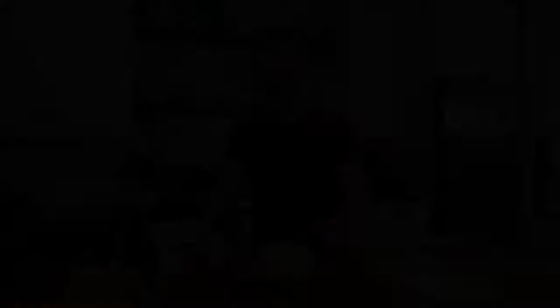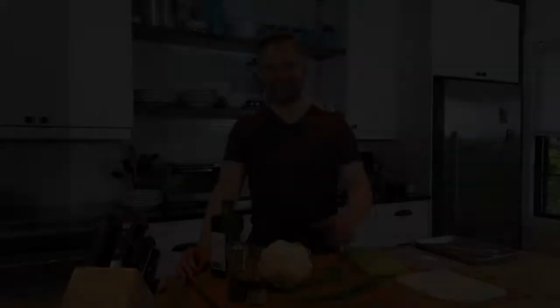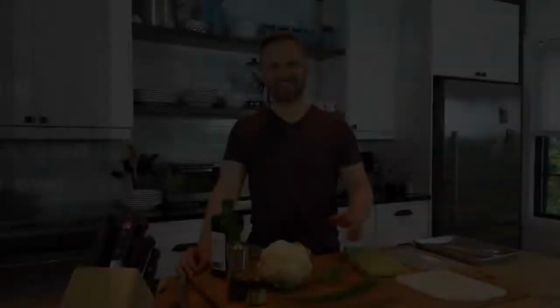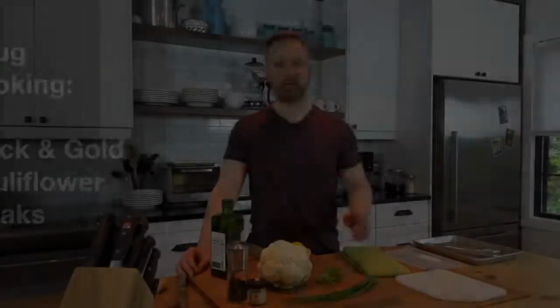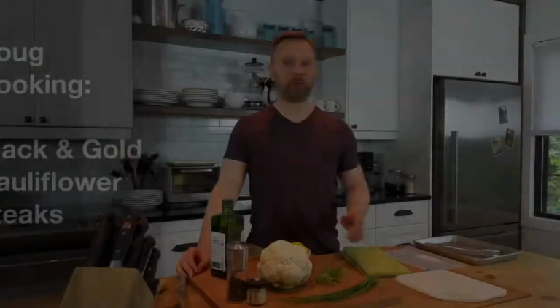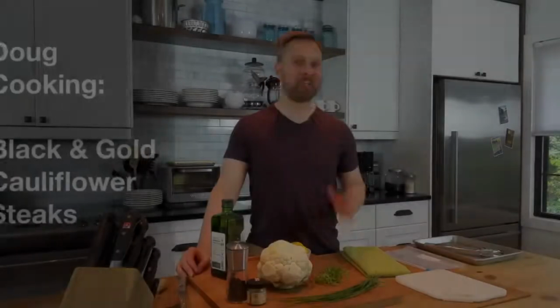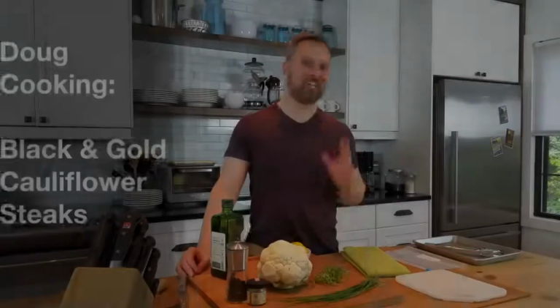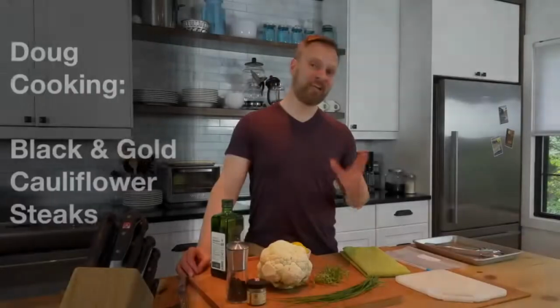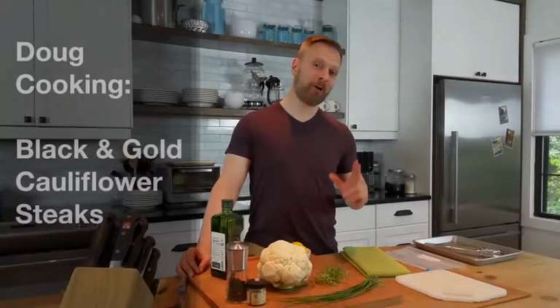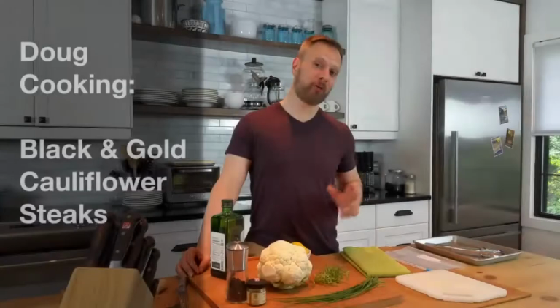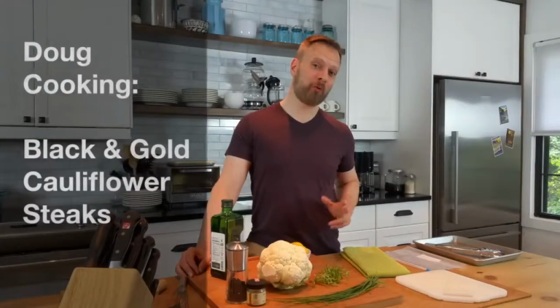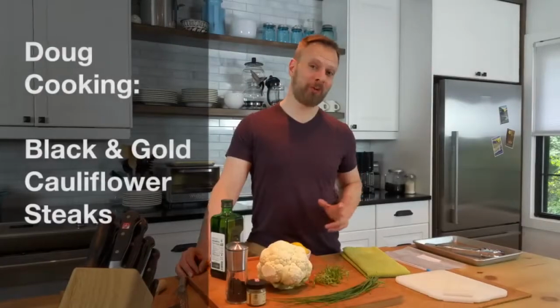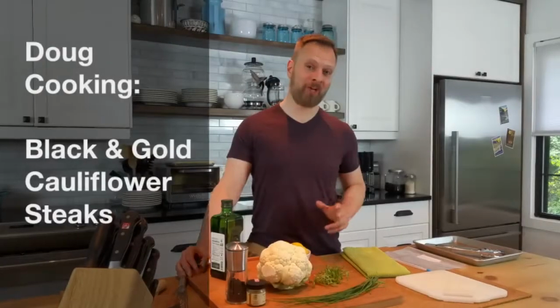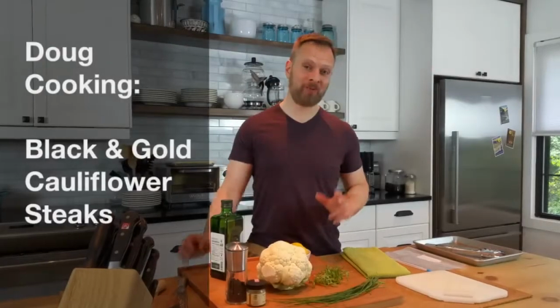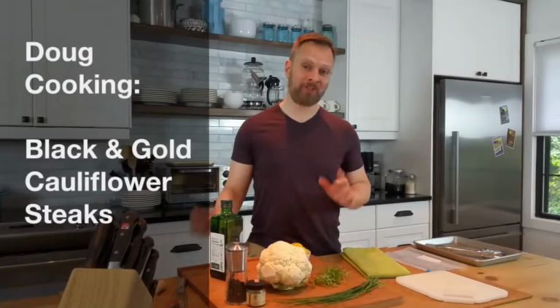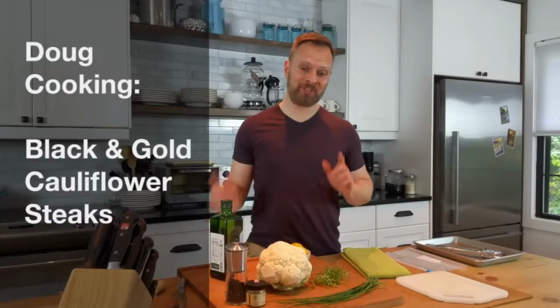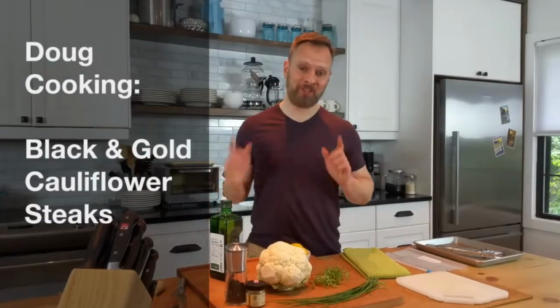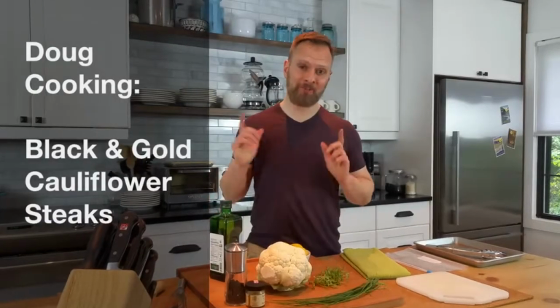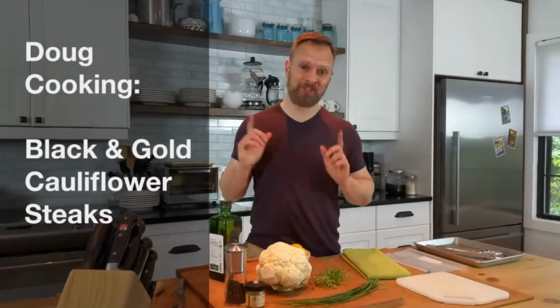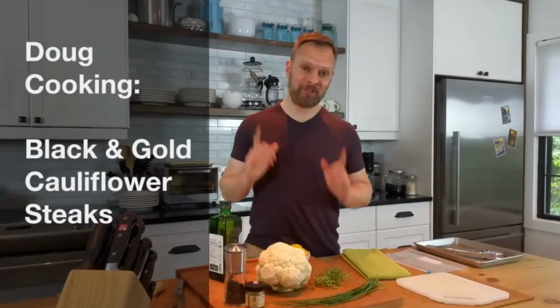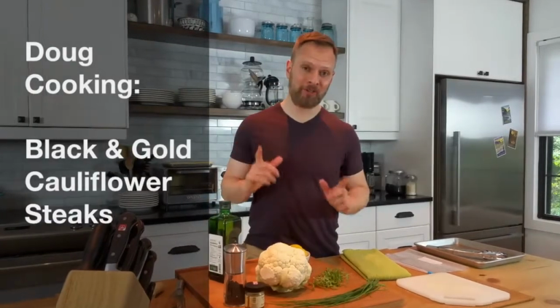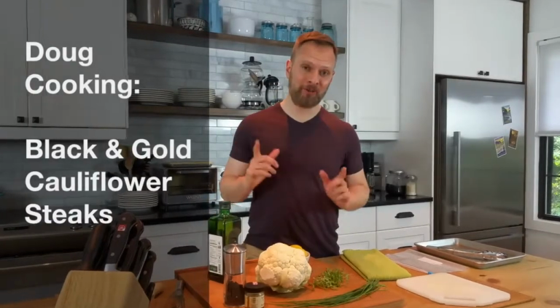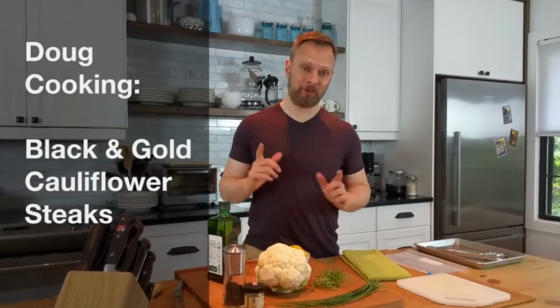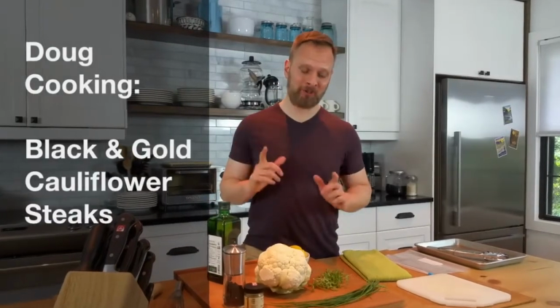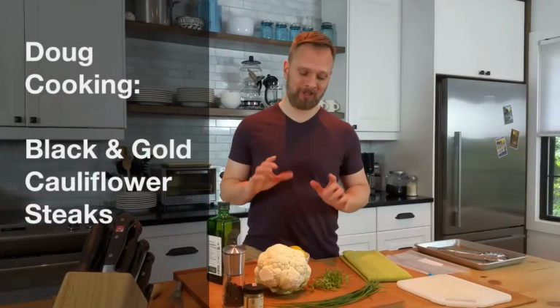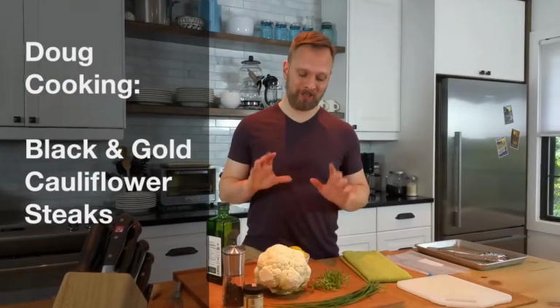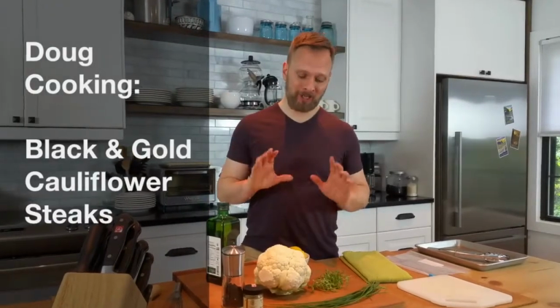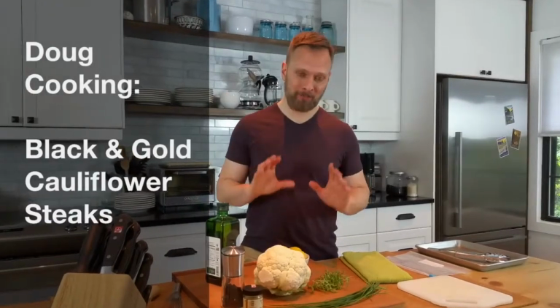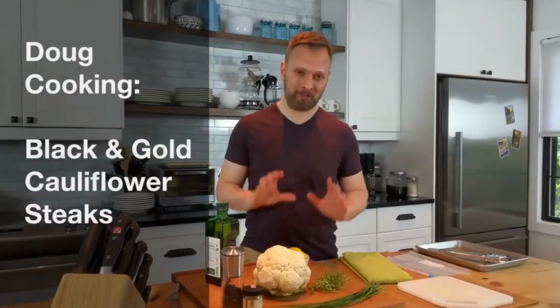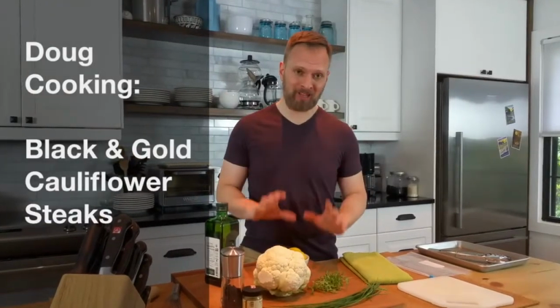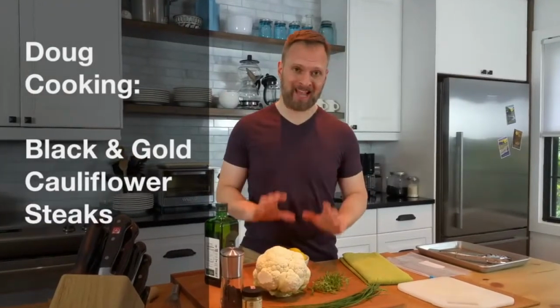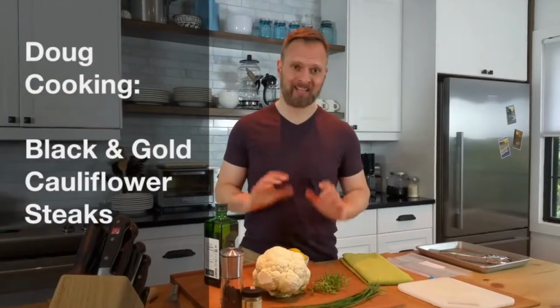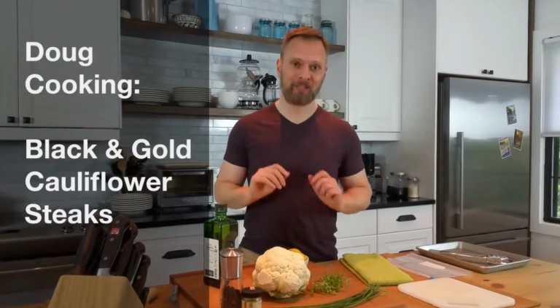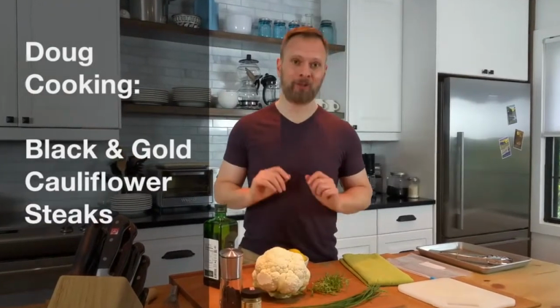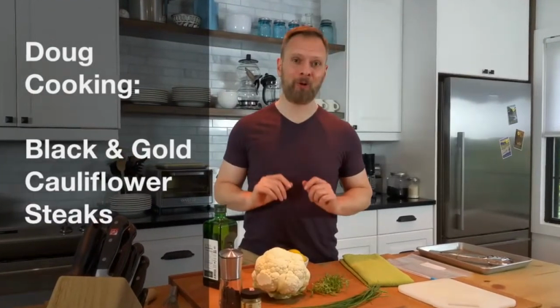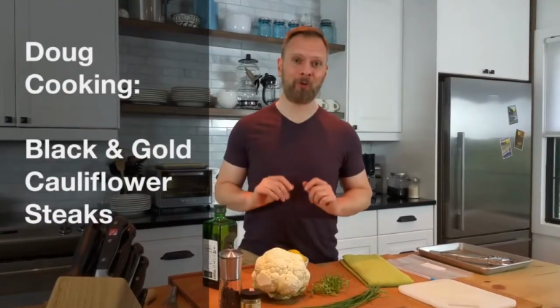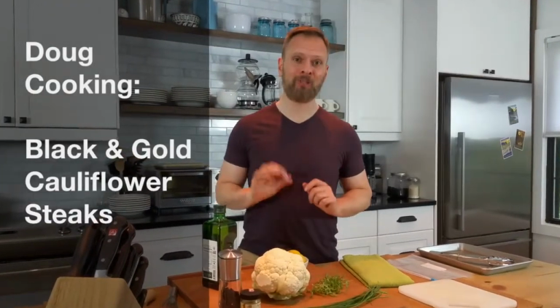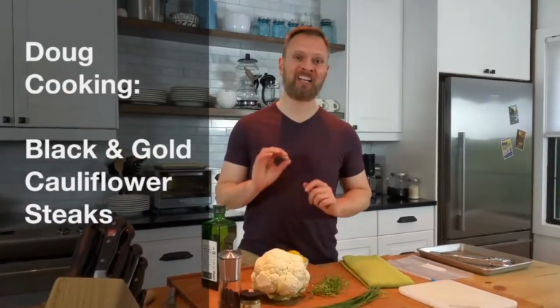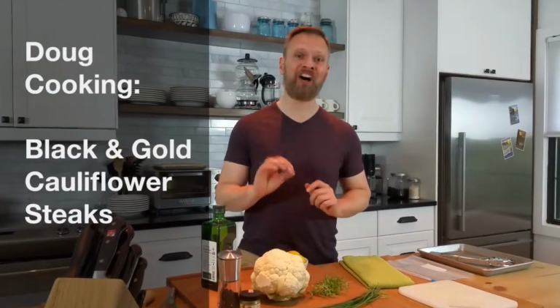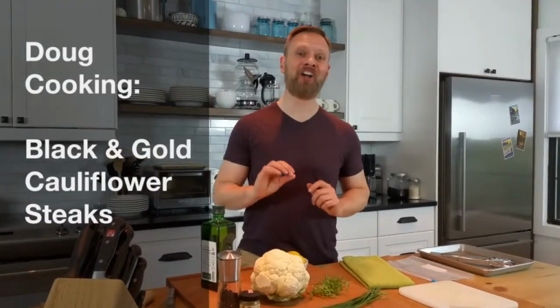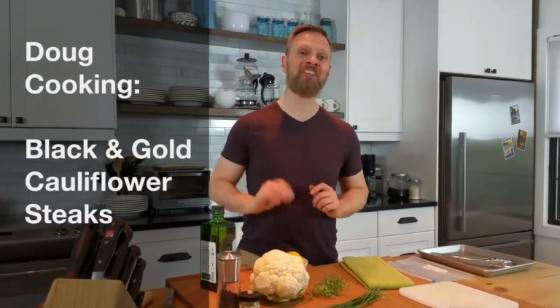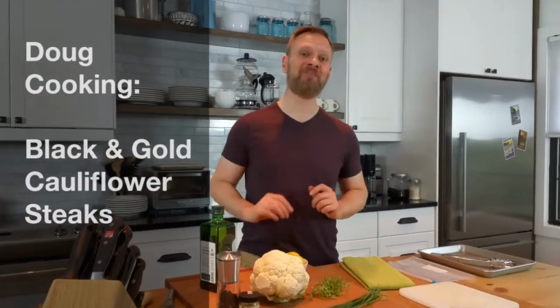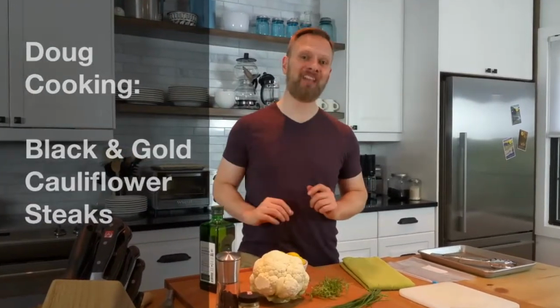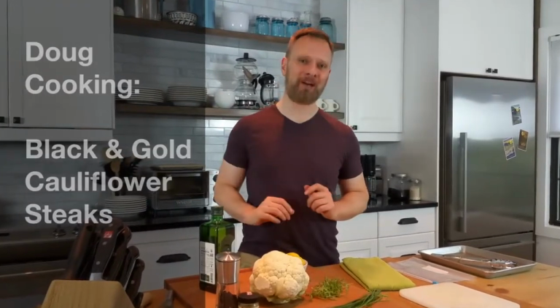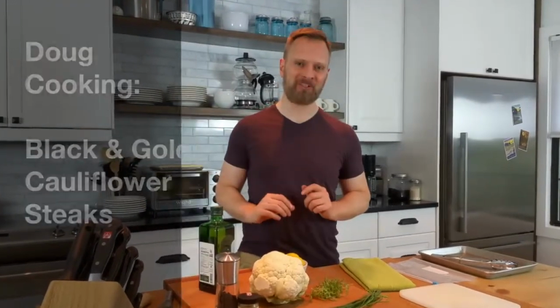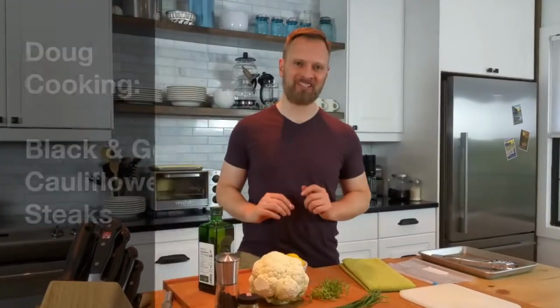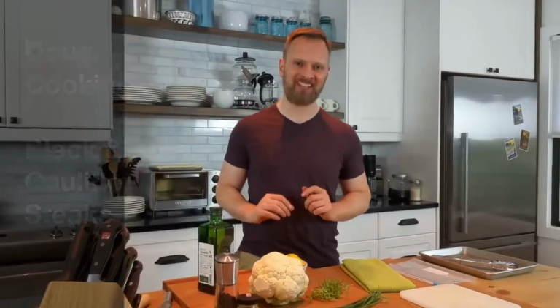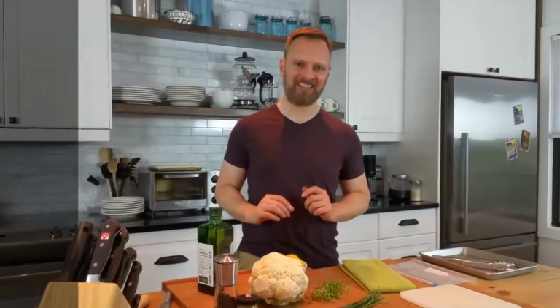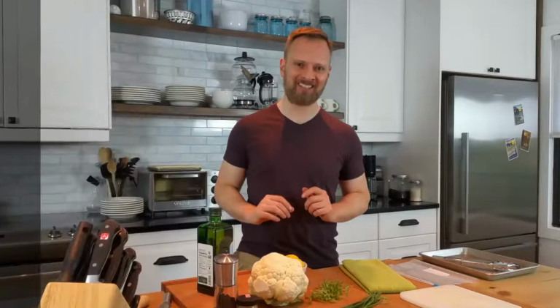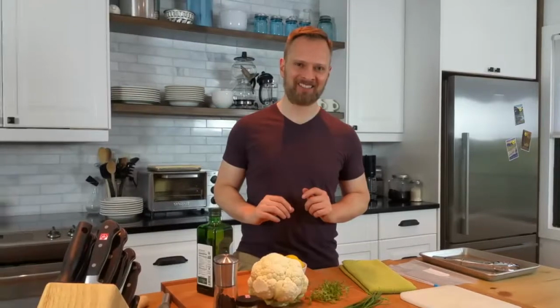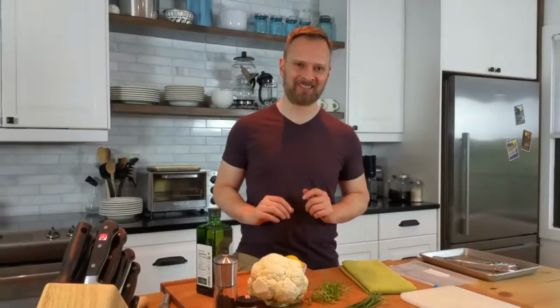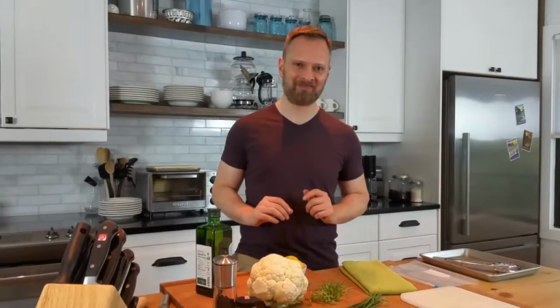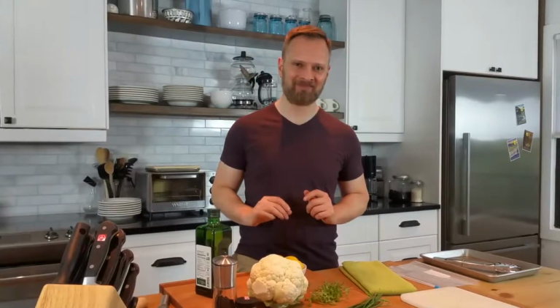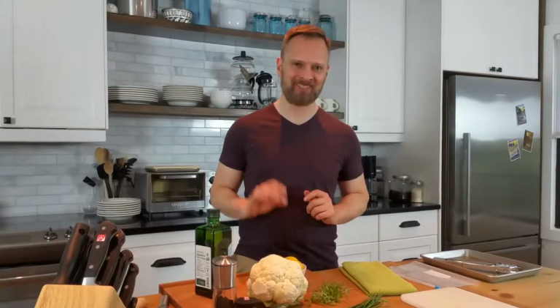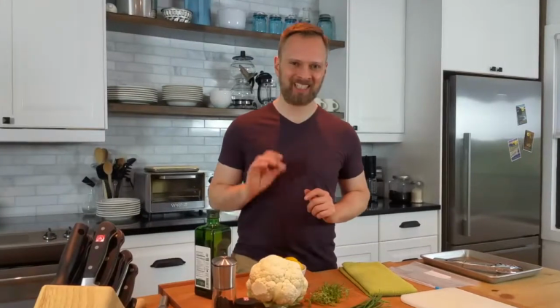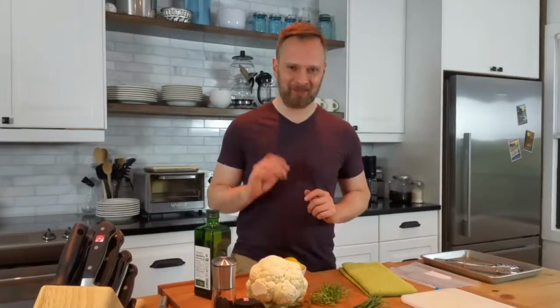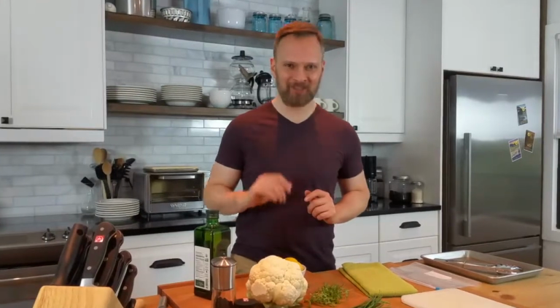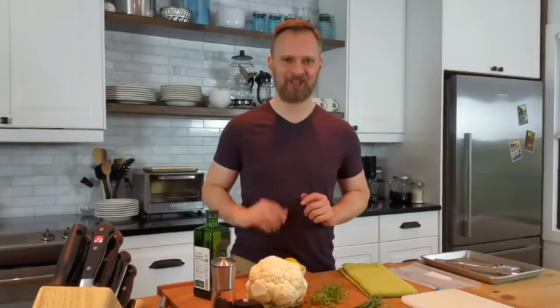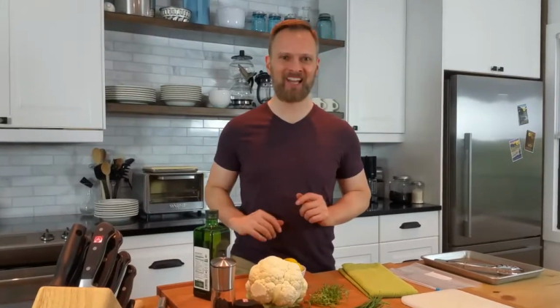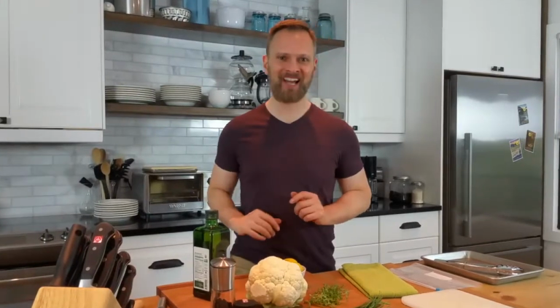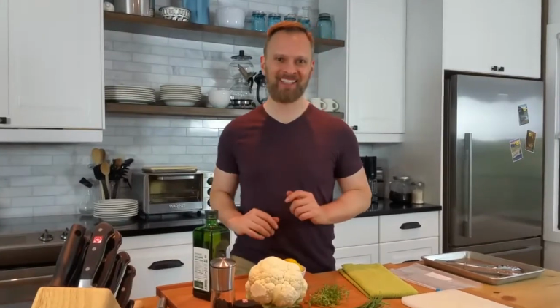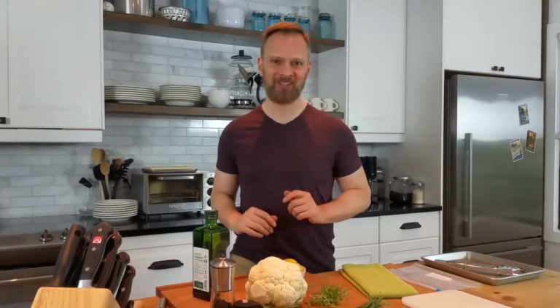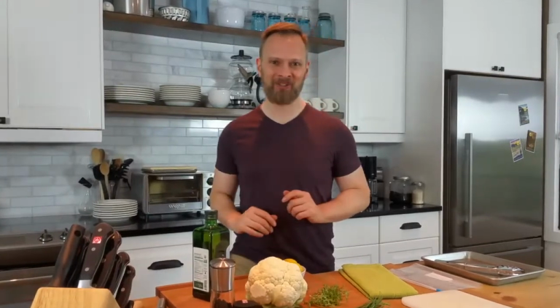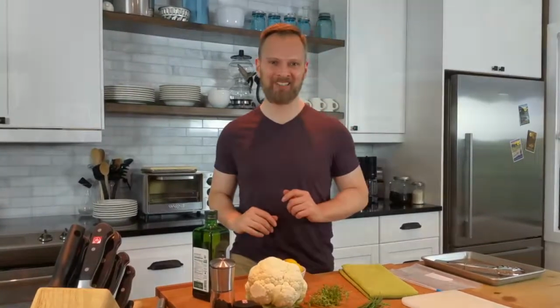We're getting our grill on with something new: black and gold cauliflower steaks. Let me show you how to do it.